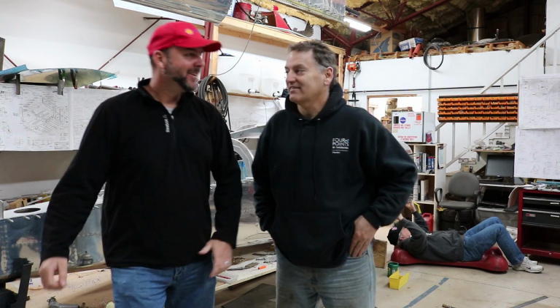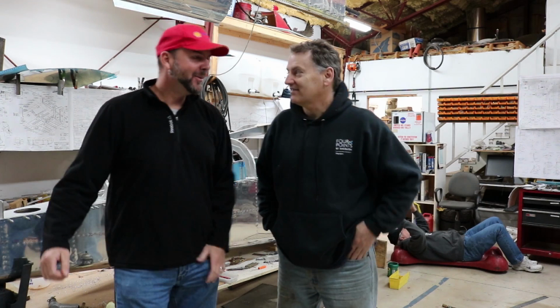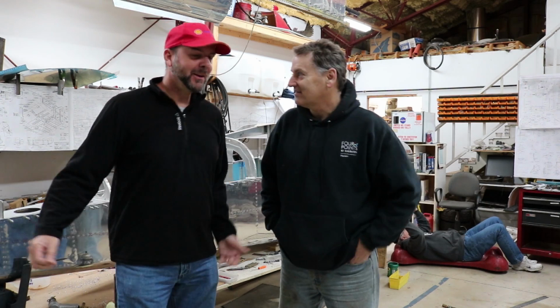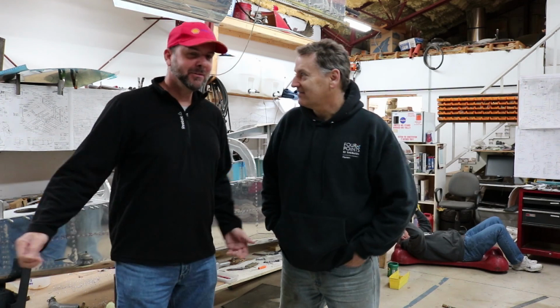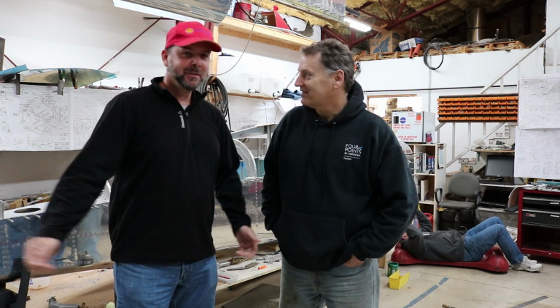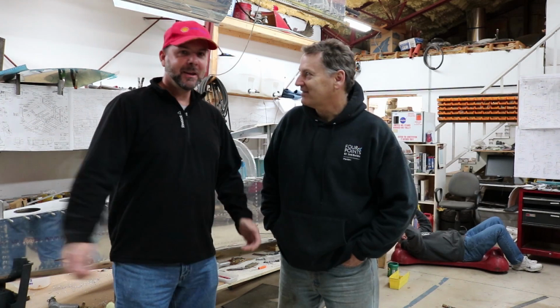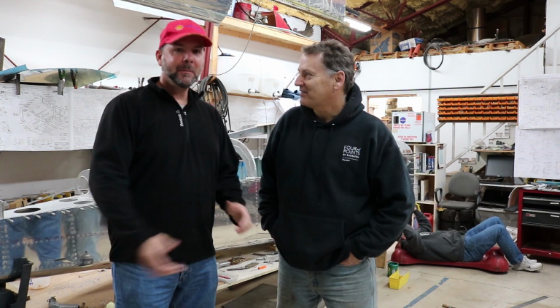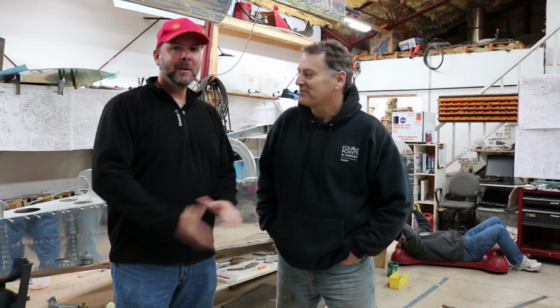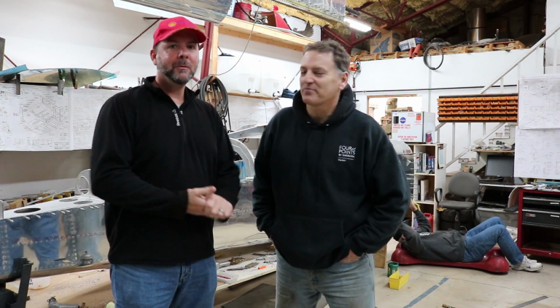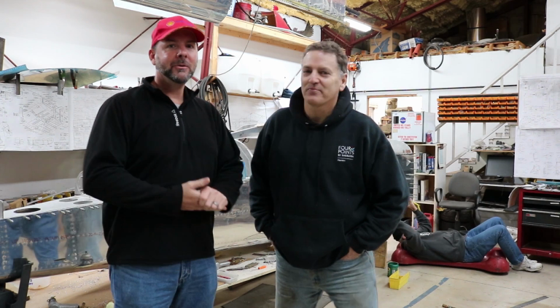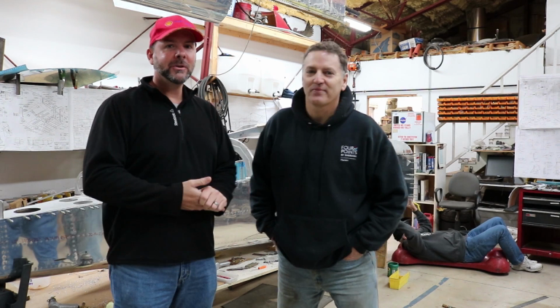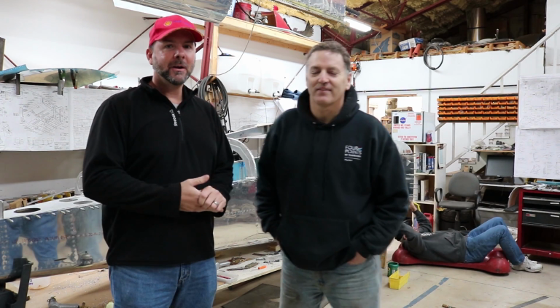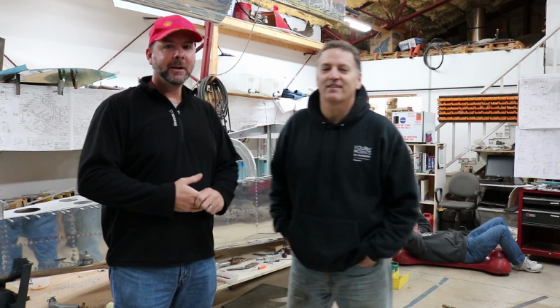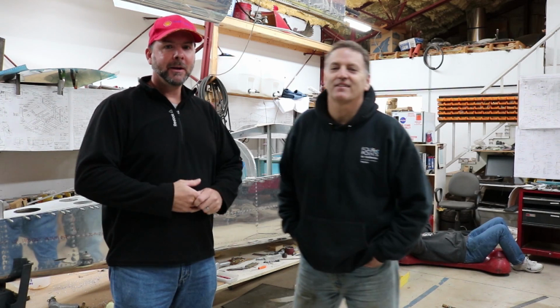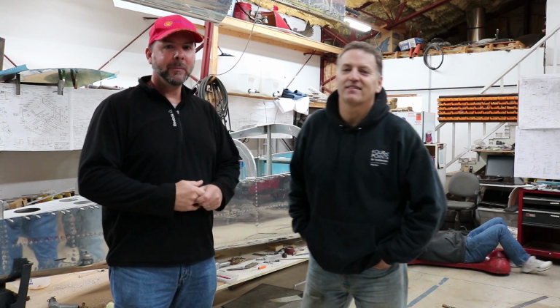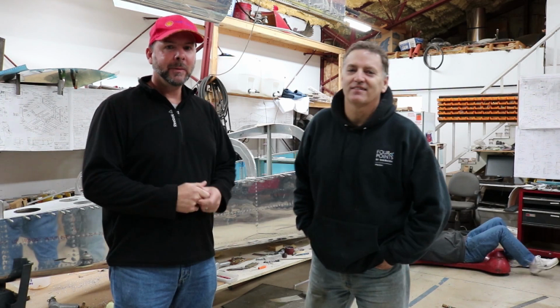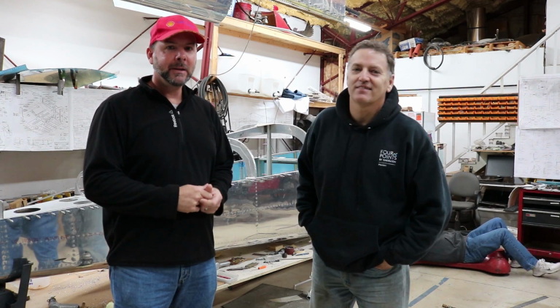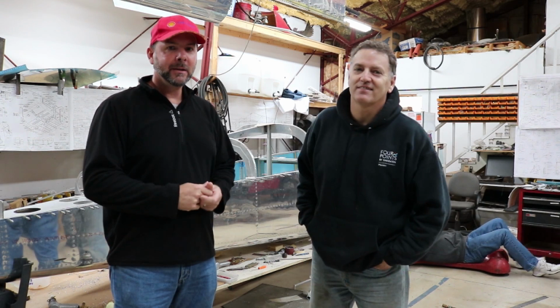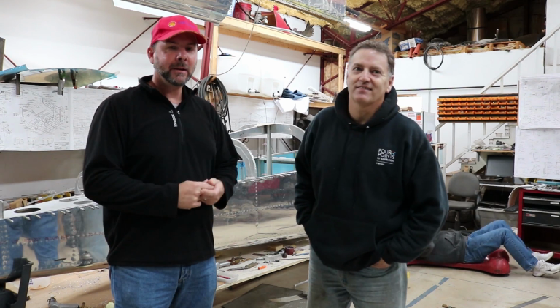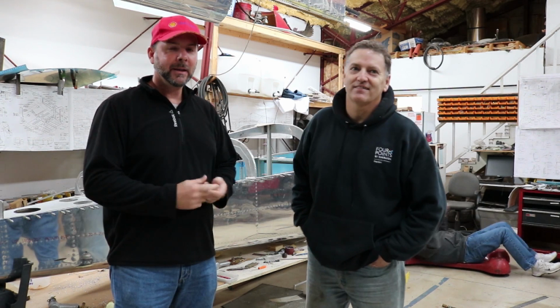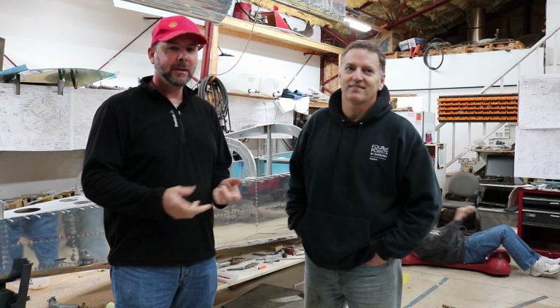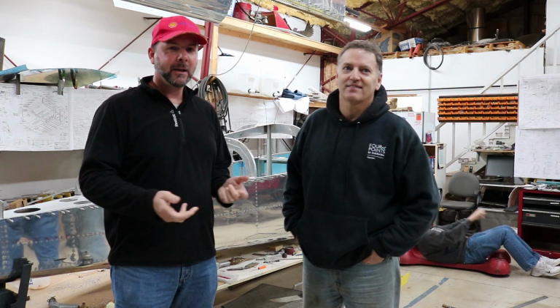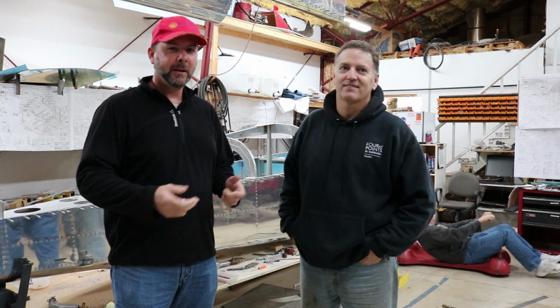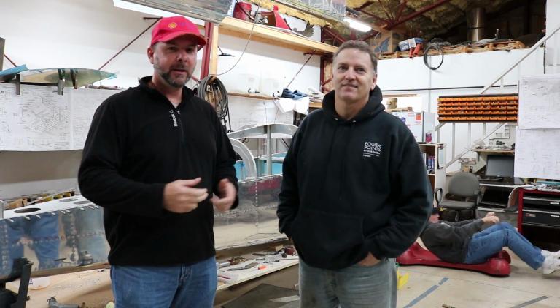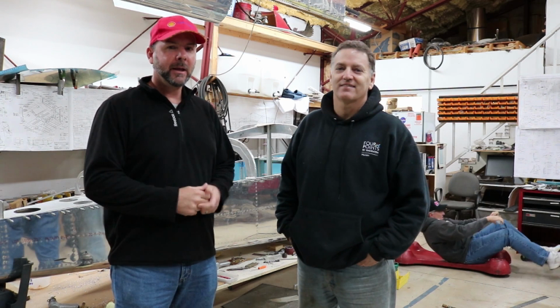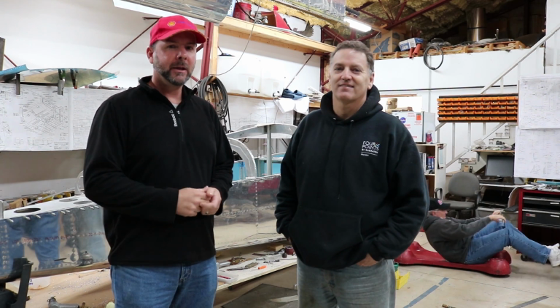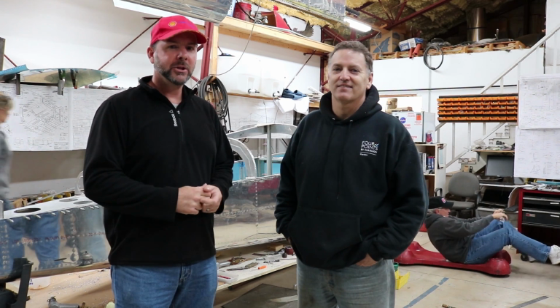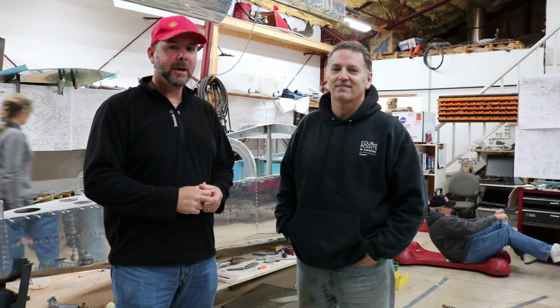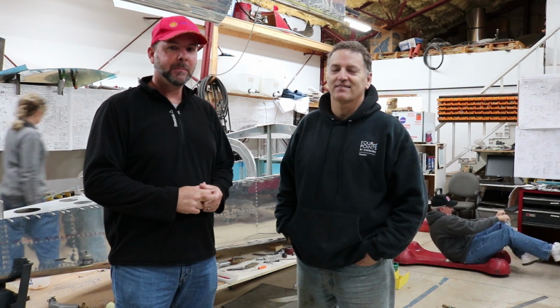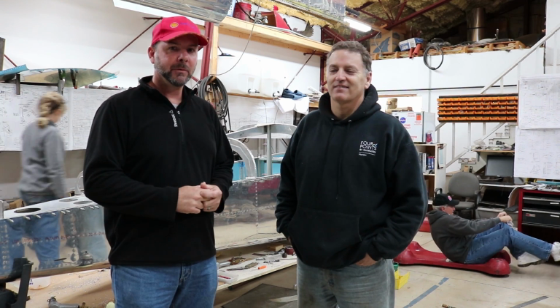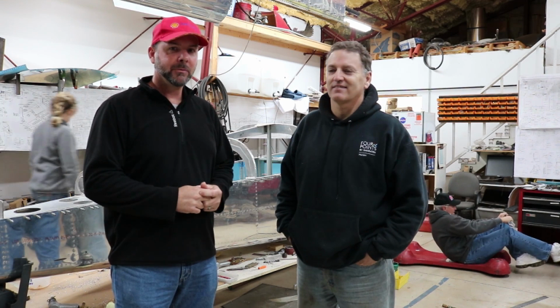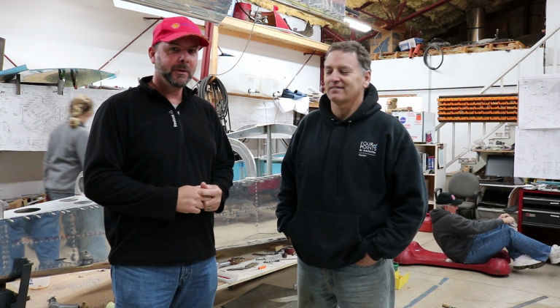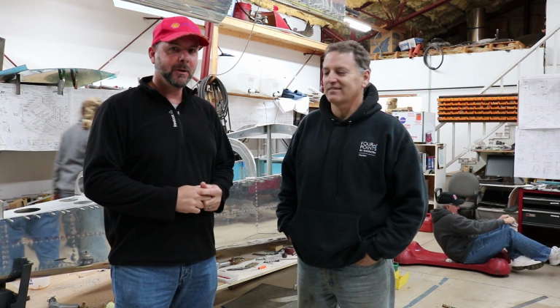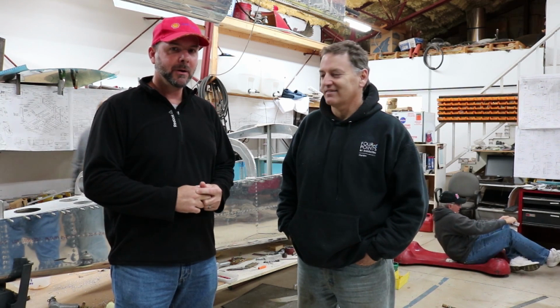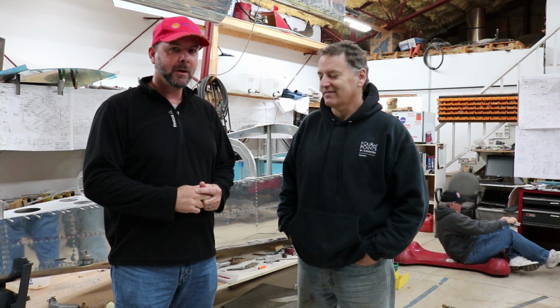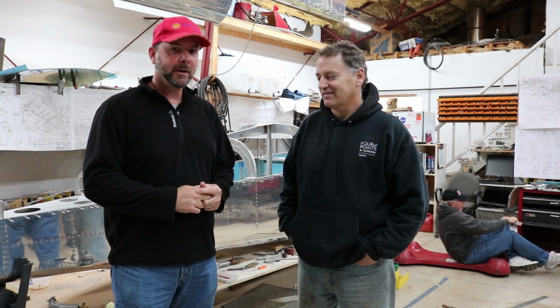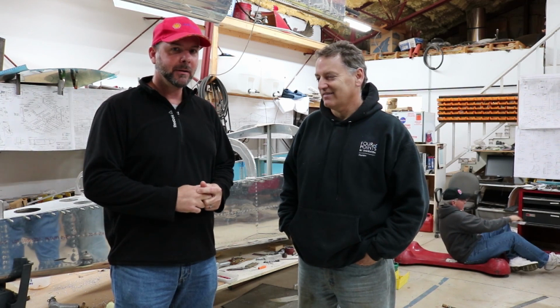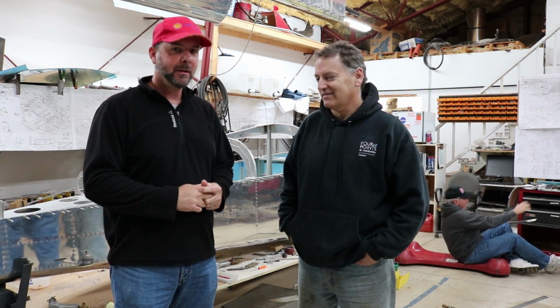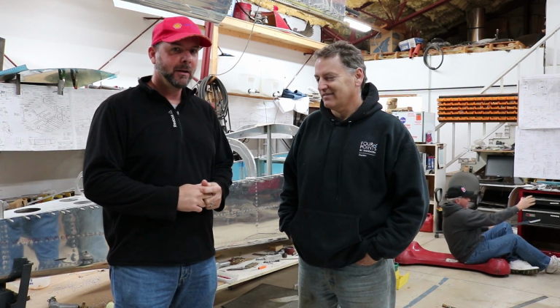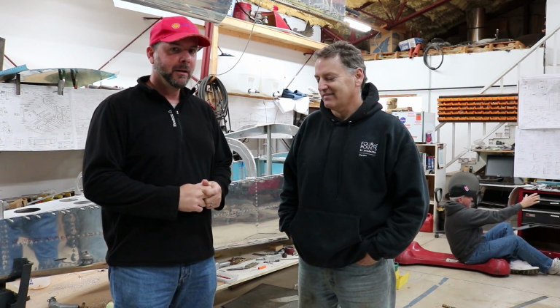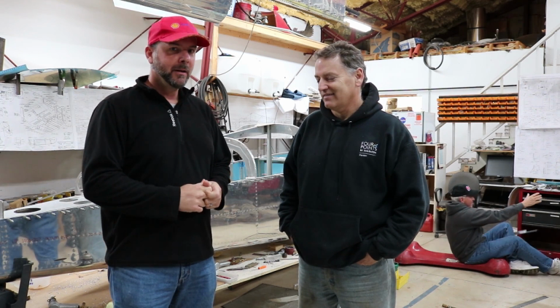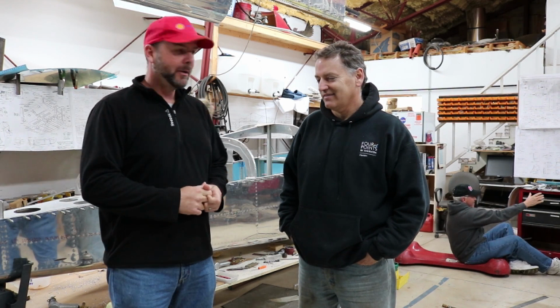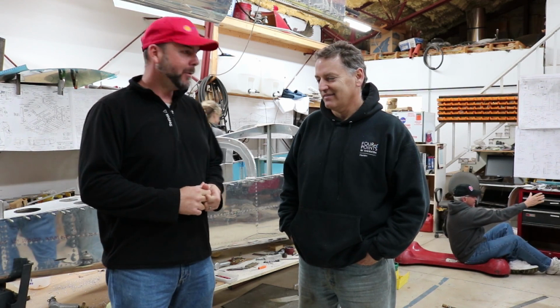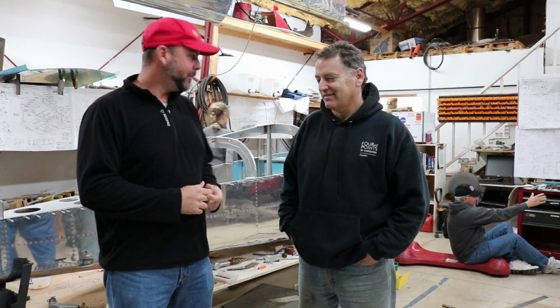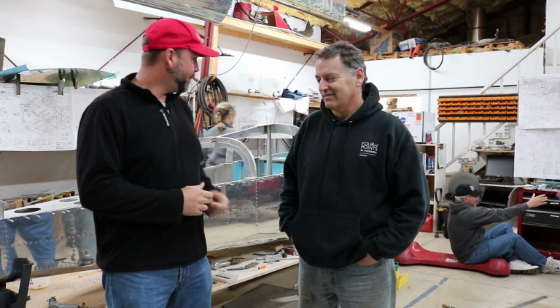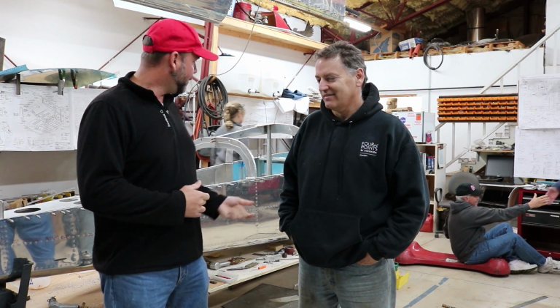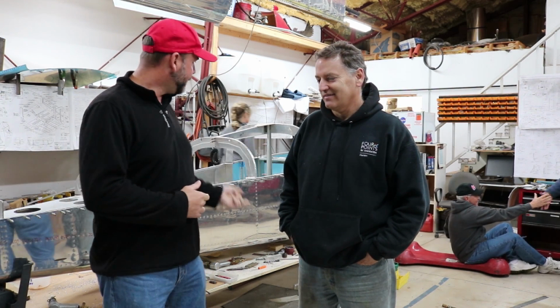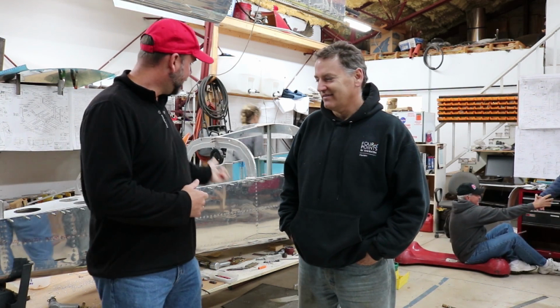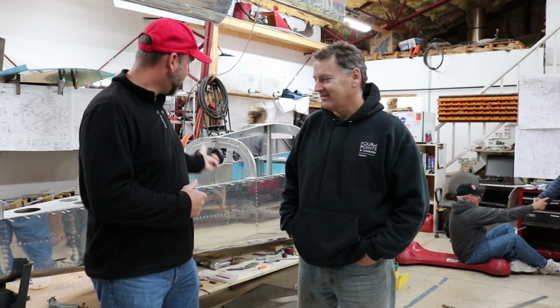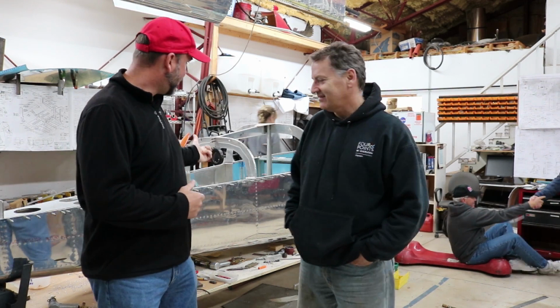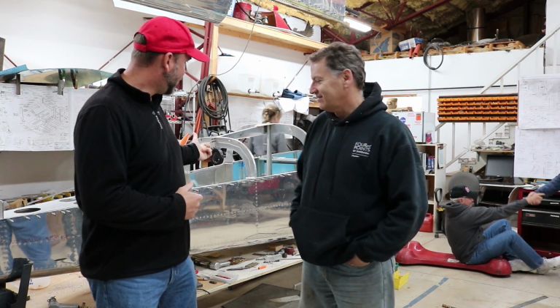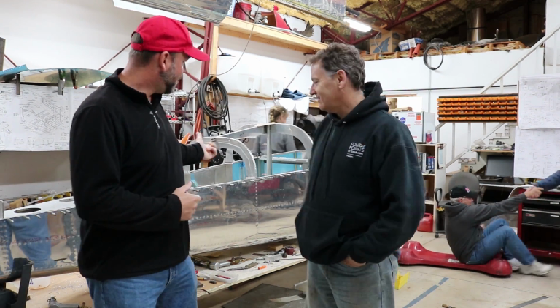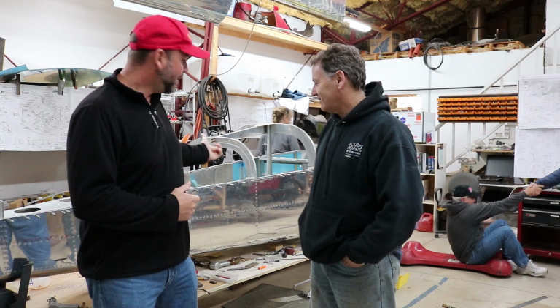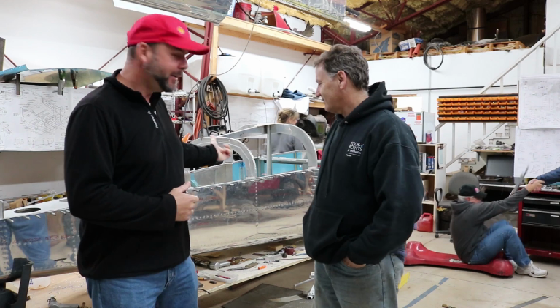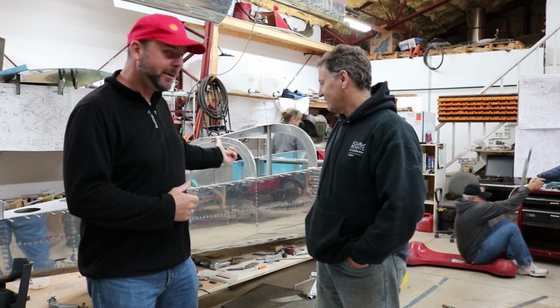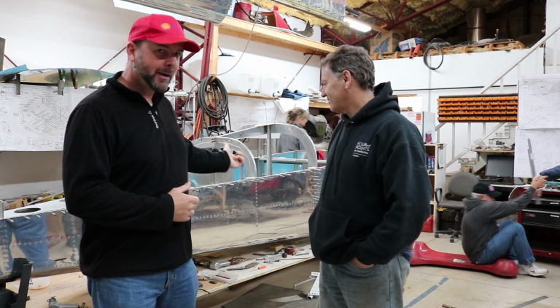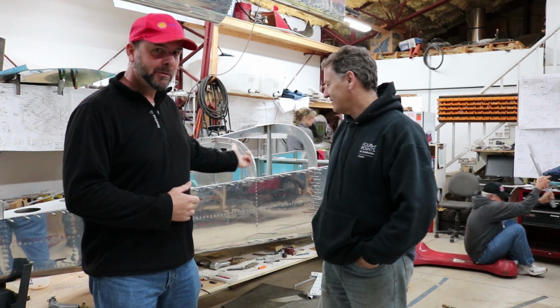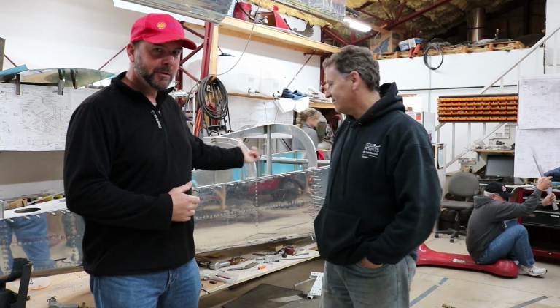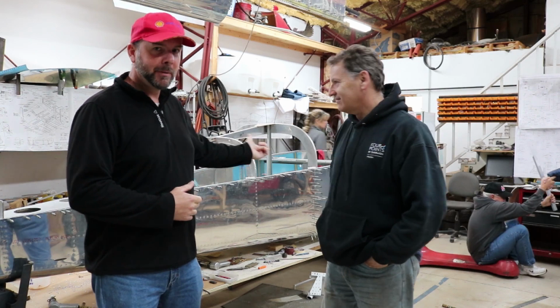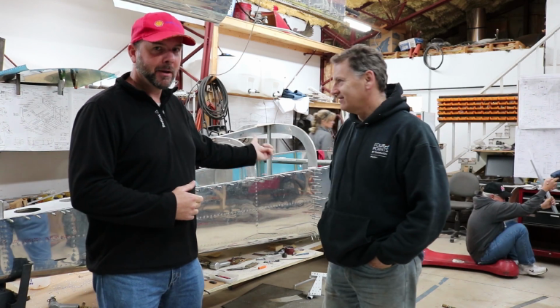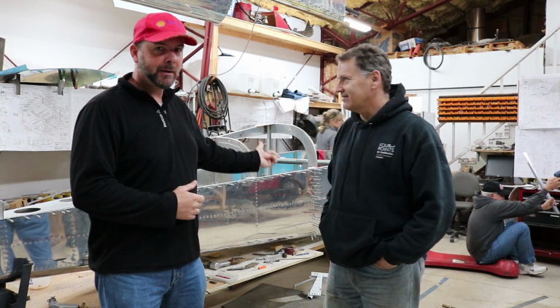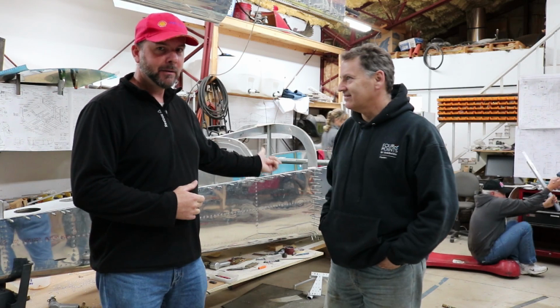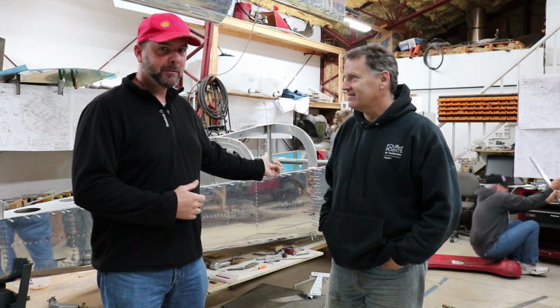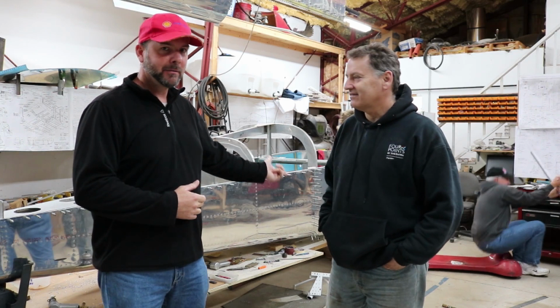Today I'm here with John Garabedian, again at EAA Chapter 309, where they're building an RV-9 you see behind us.